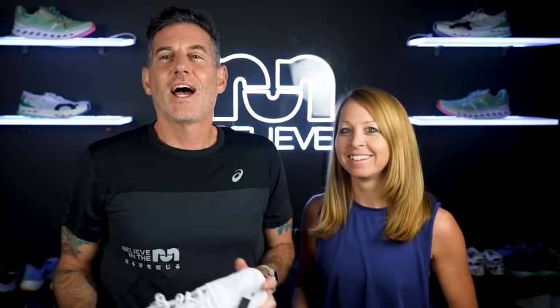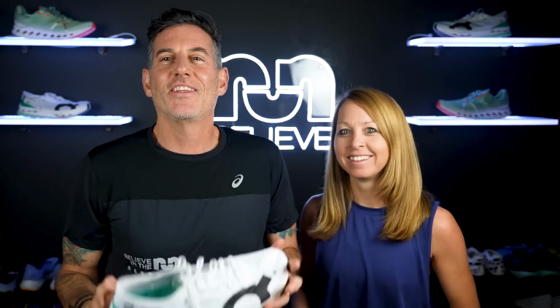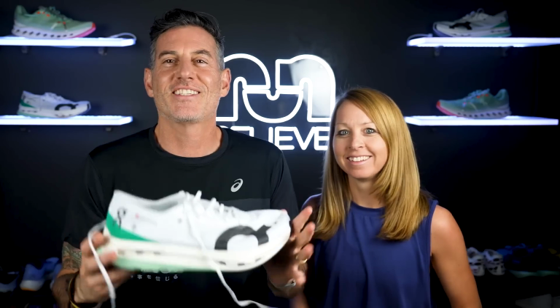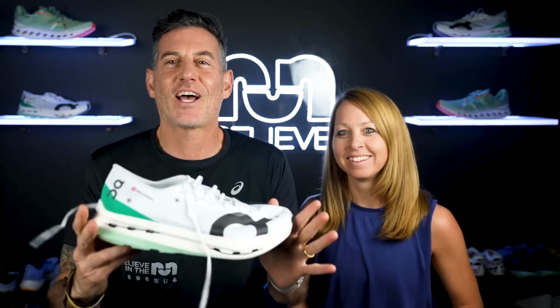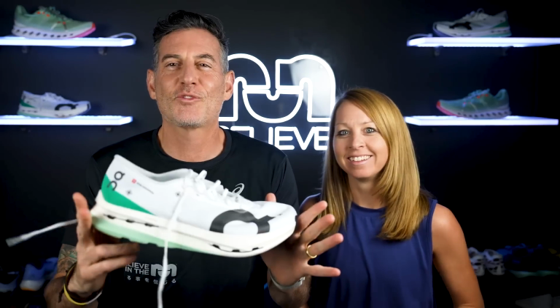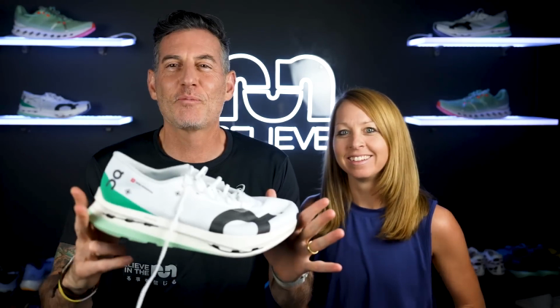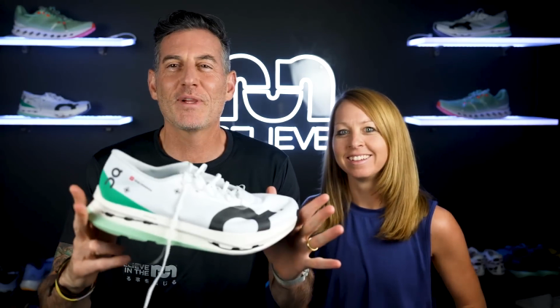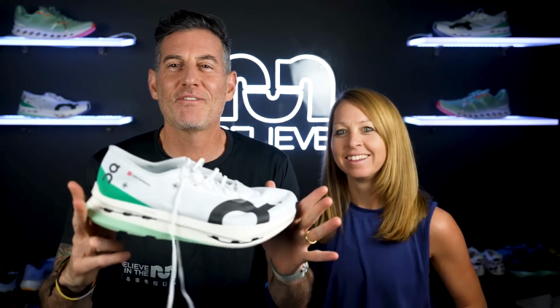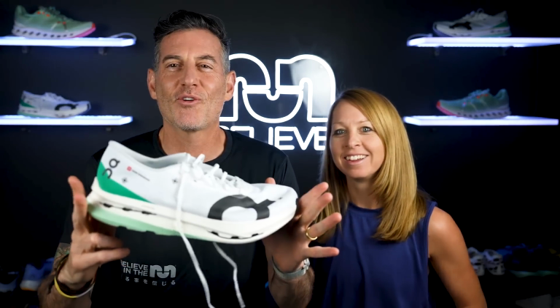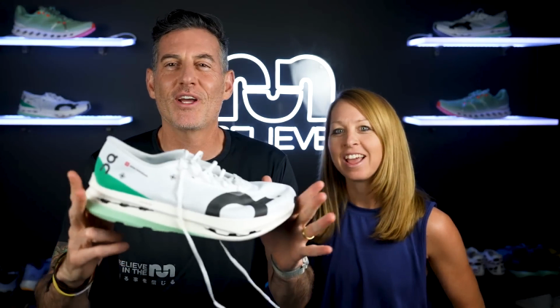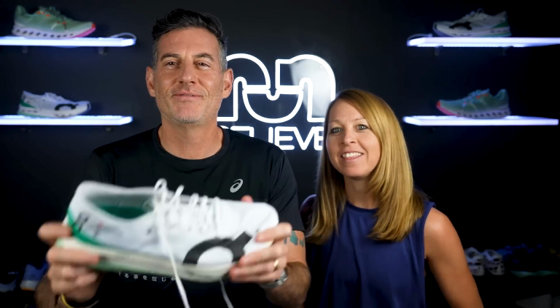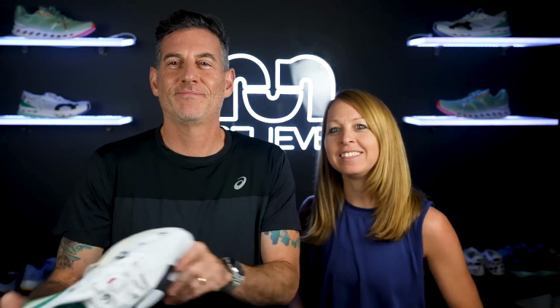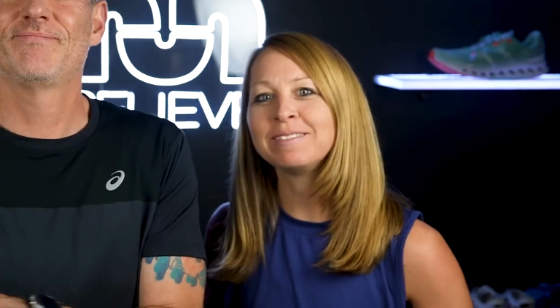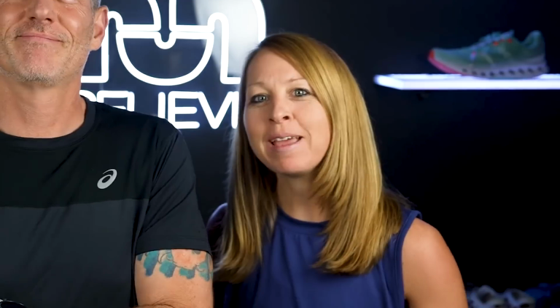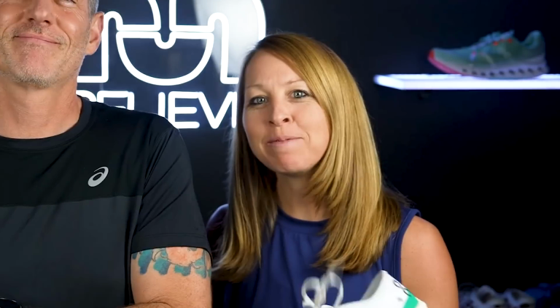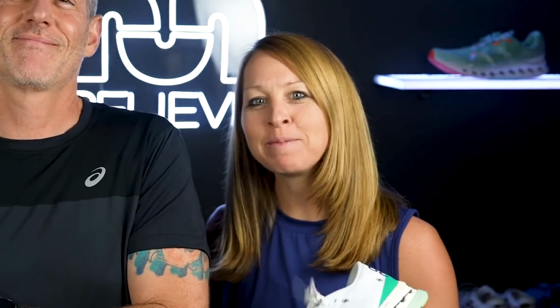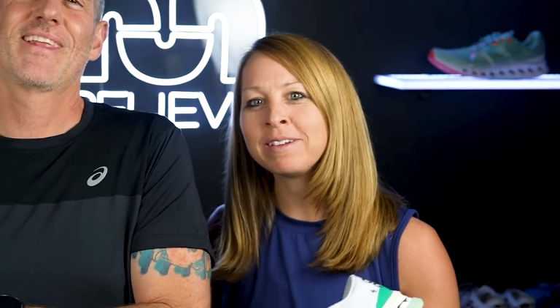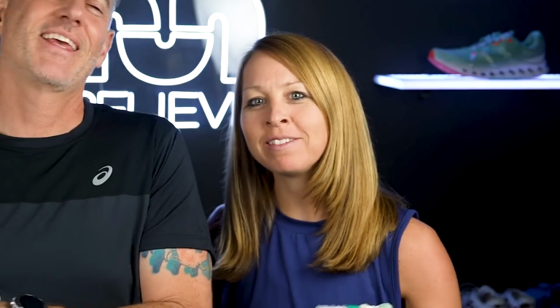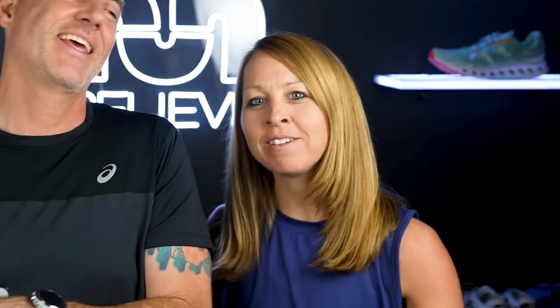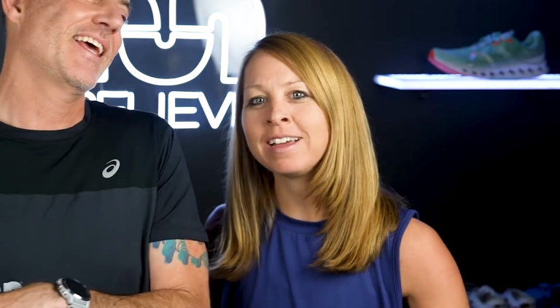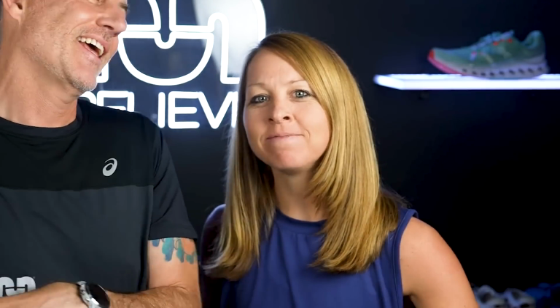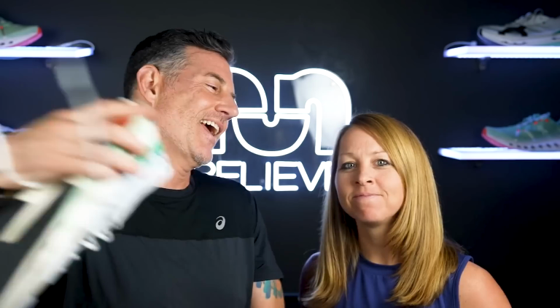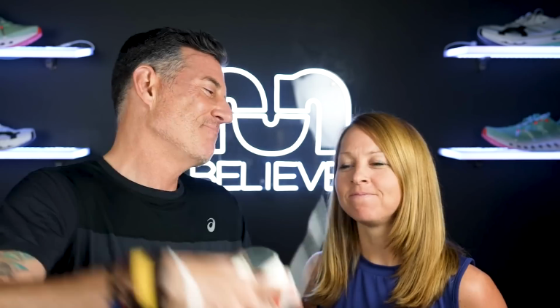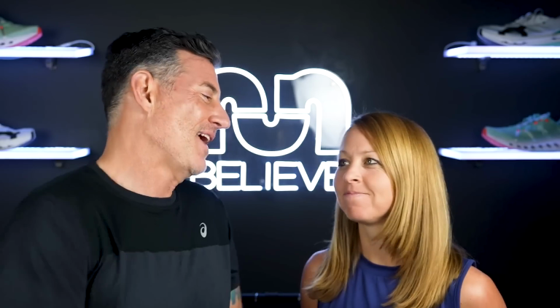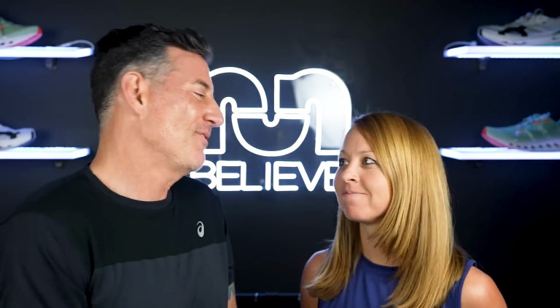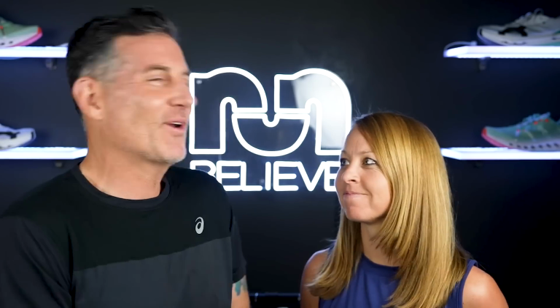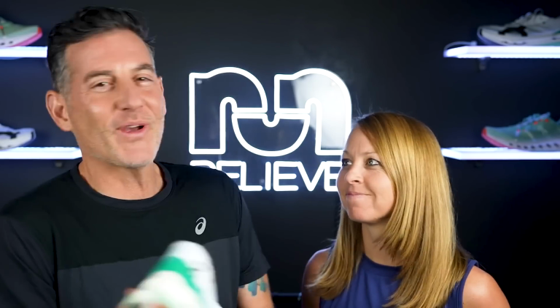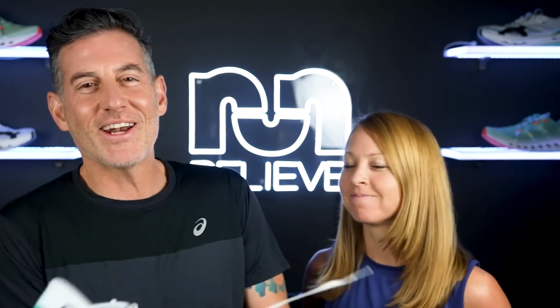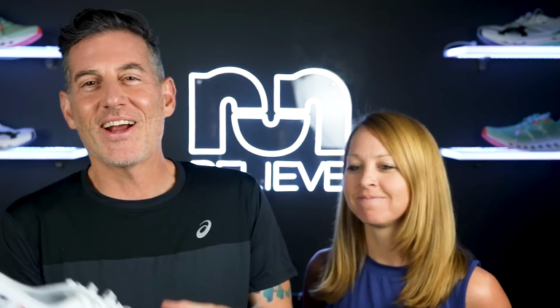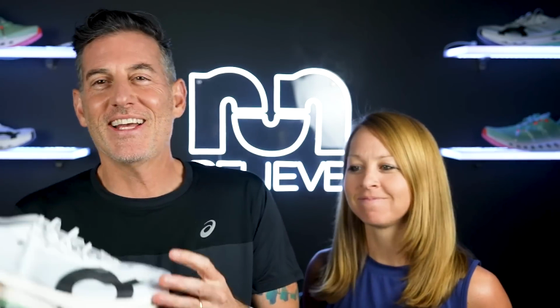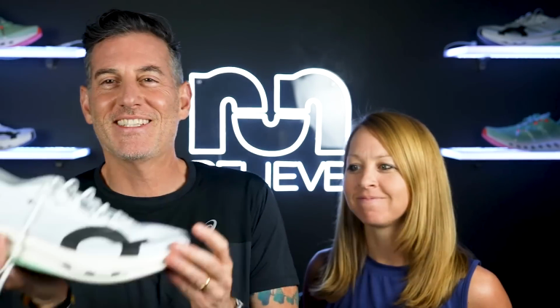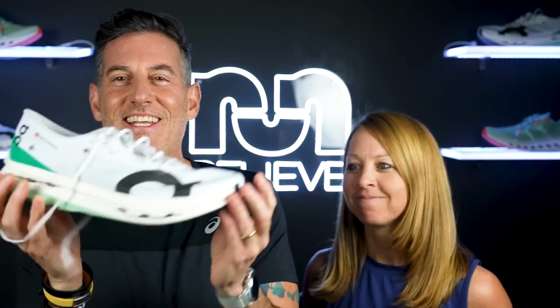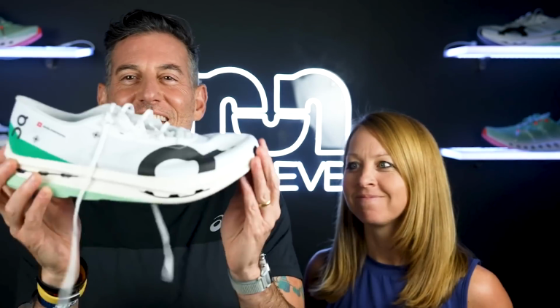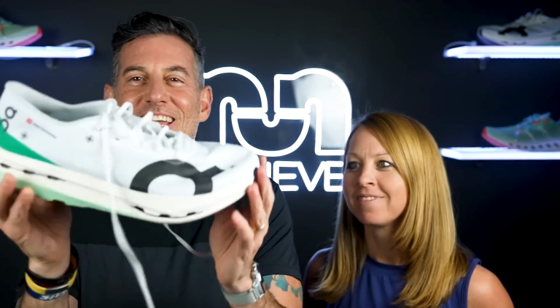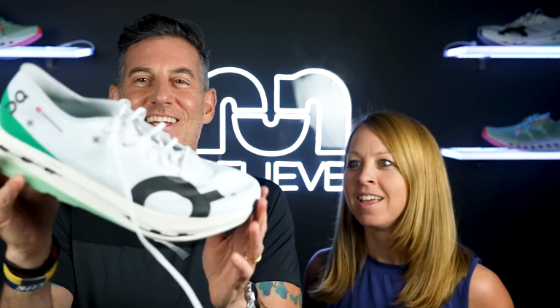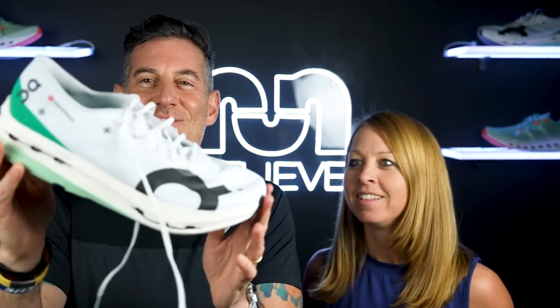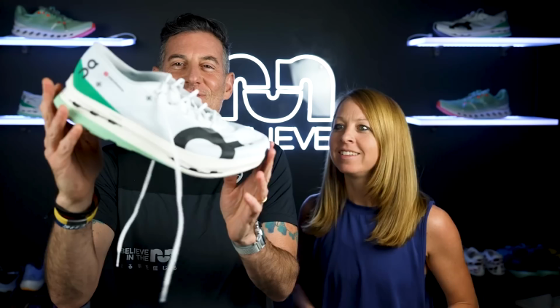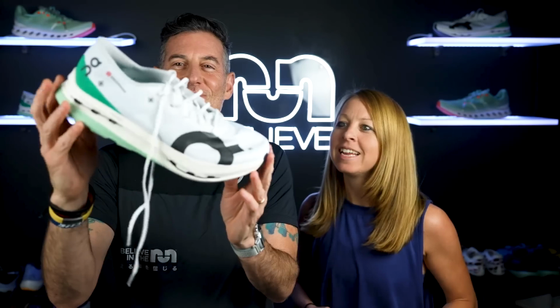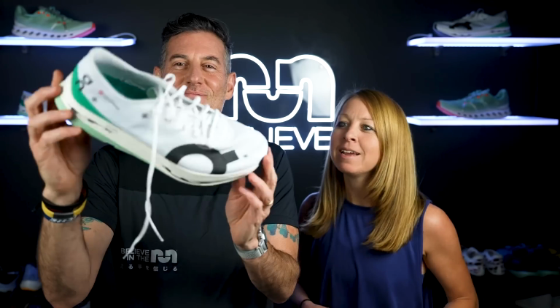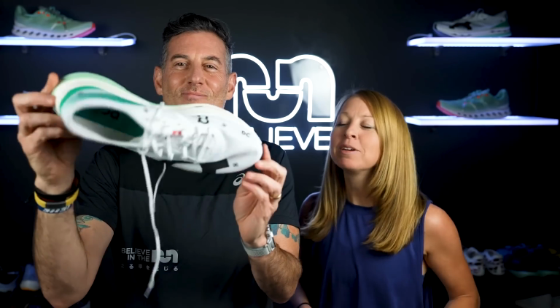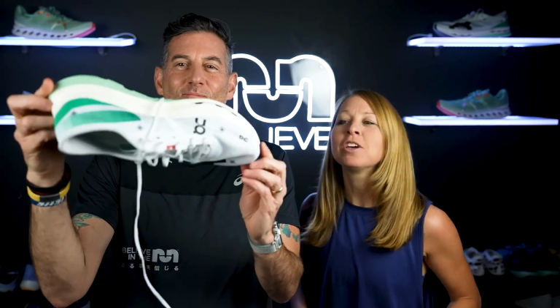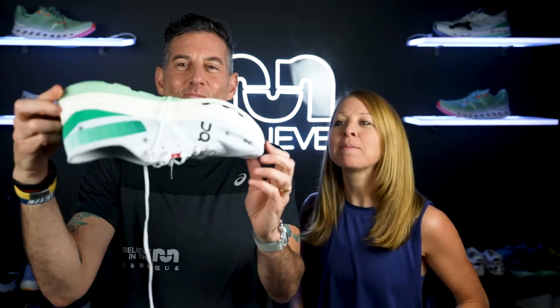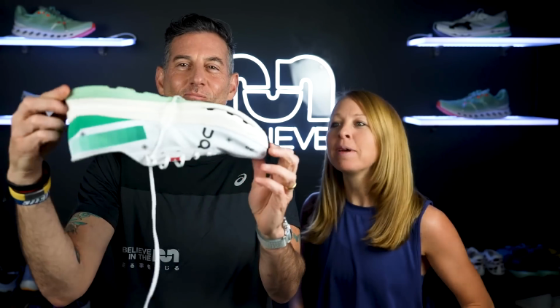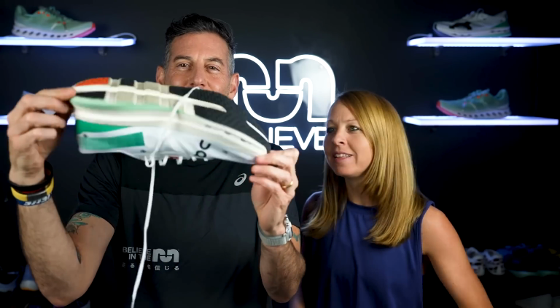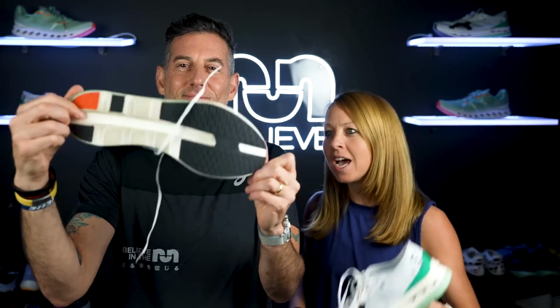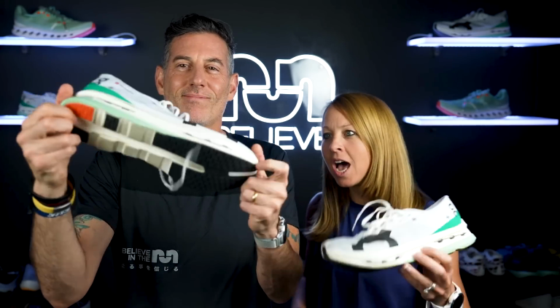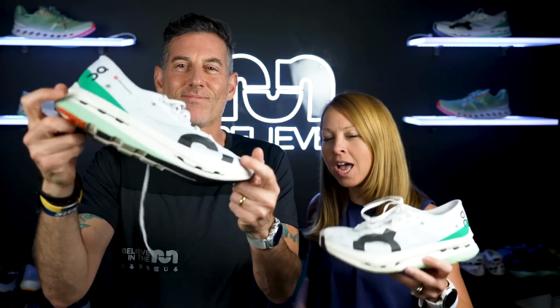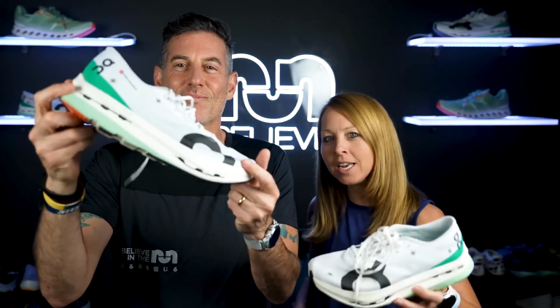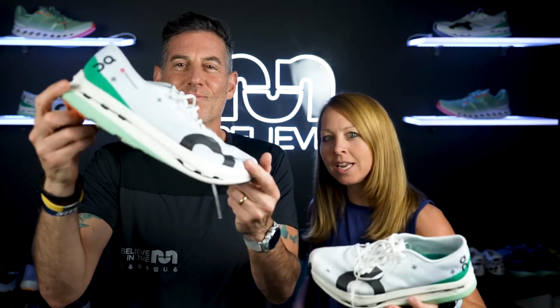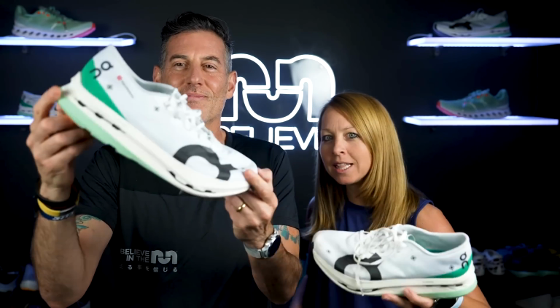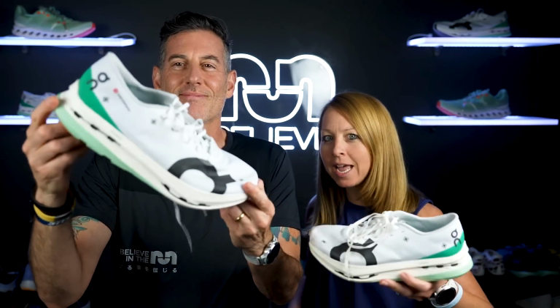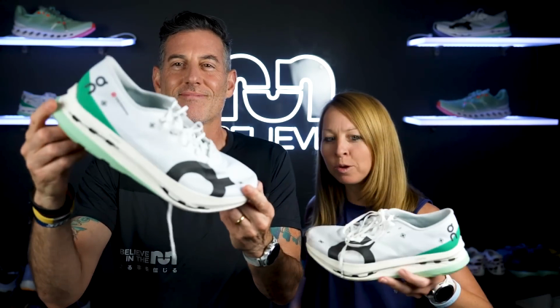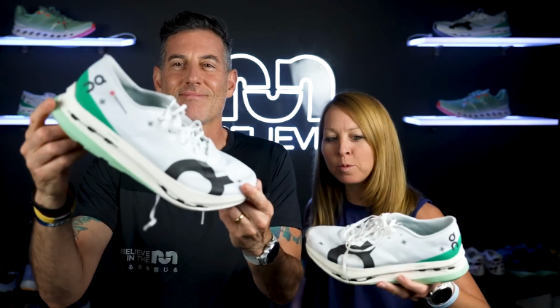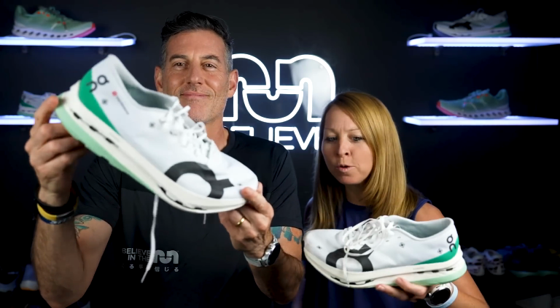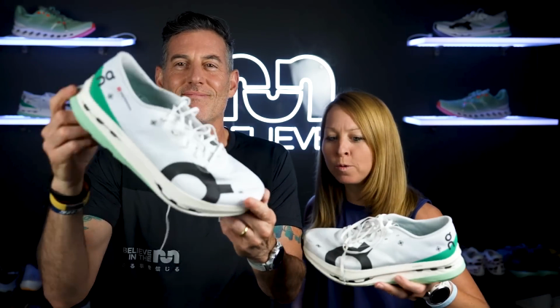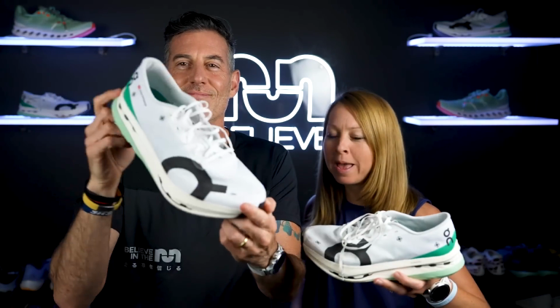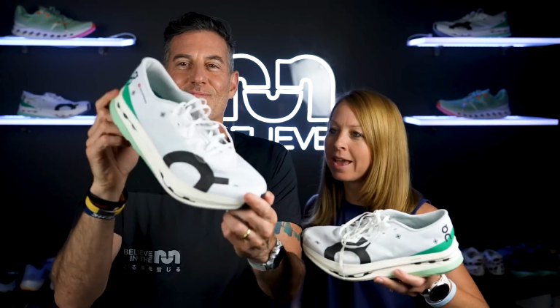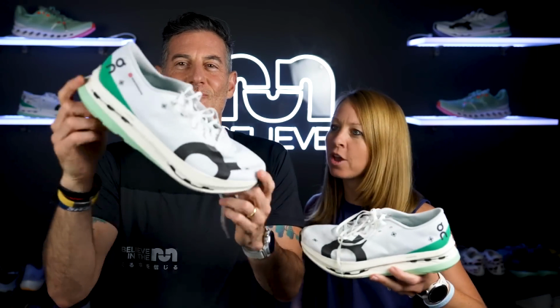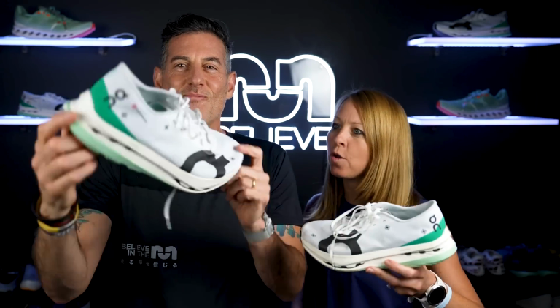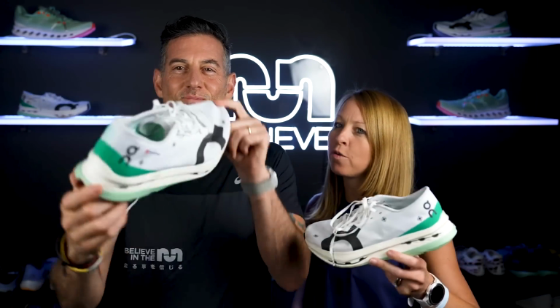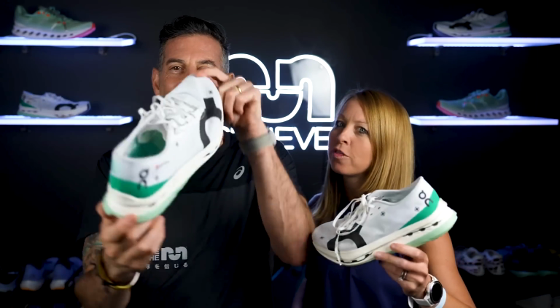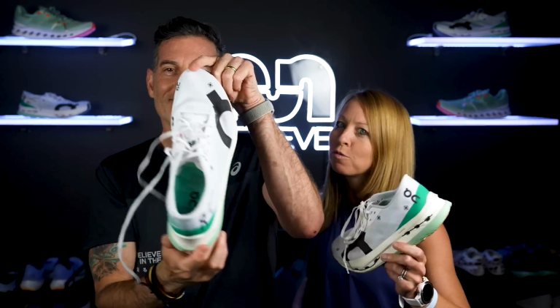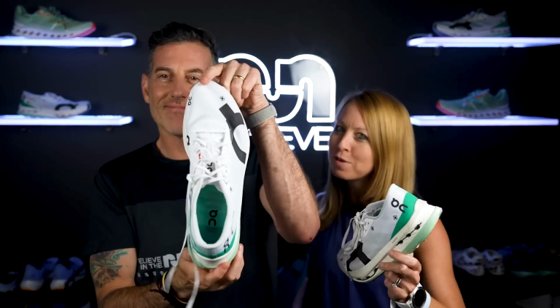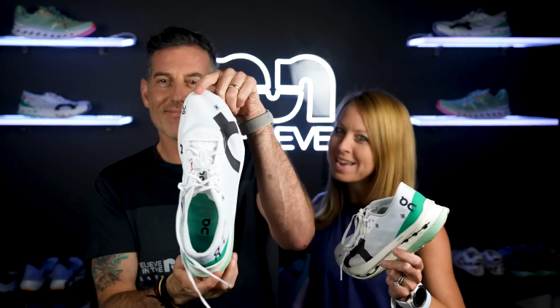Hi there, it's Thomas with Believe in the Run. This is Megan with Believe in the Run. And Meg, what do we got in our hands today? Today we are talking about the On Cloudbooom Echo 3.